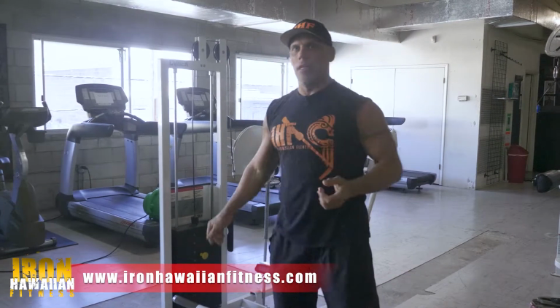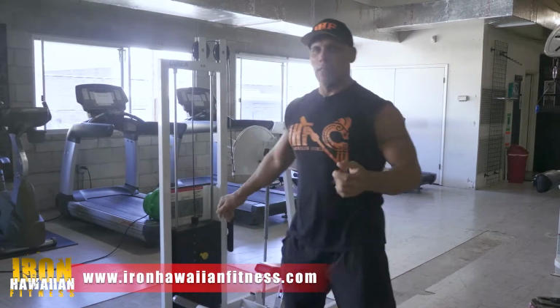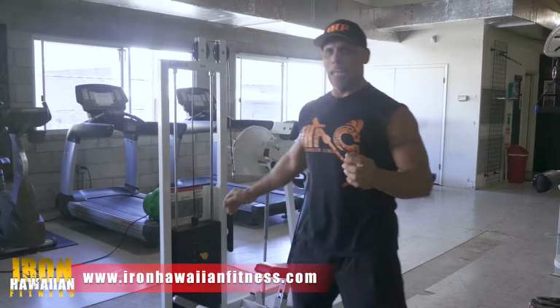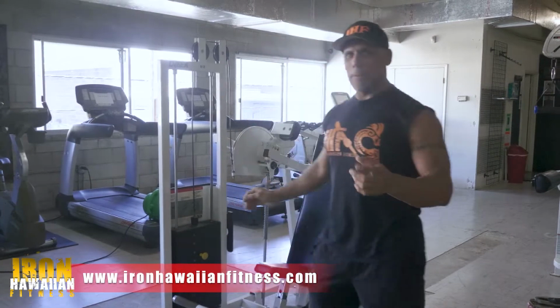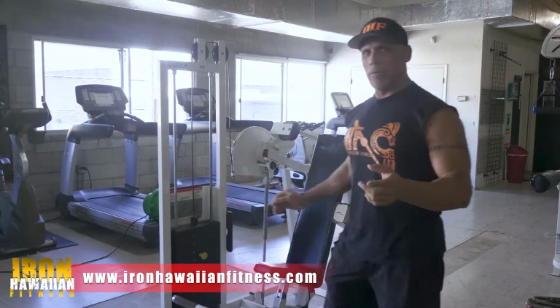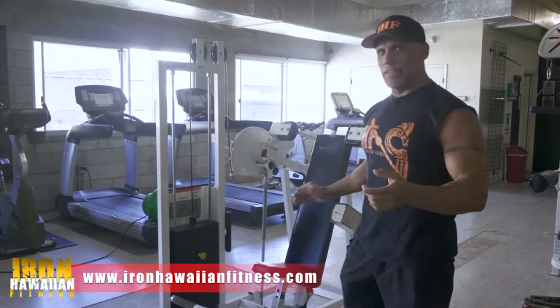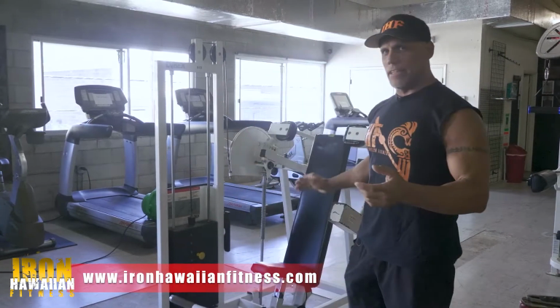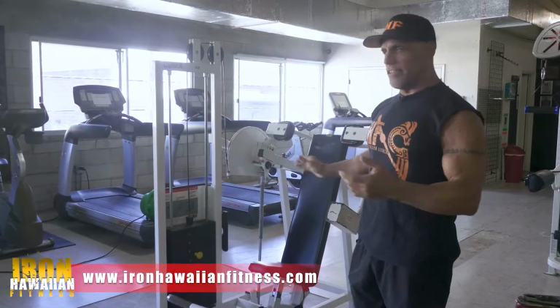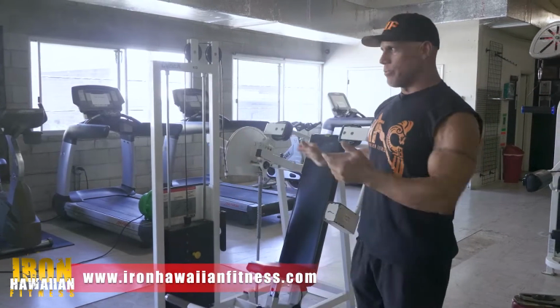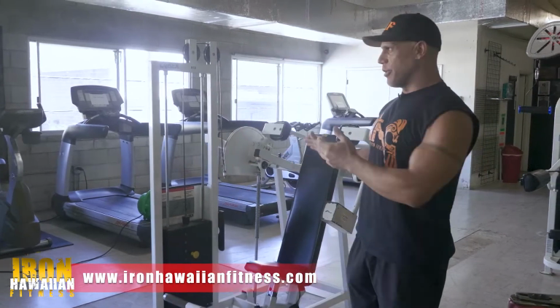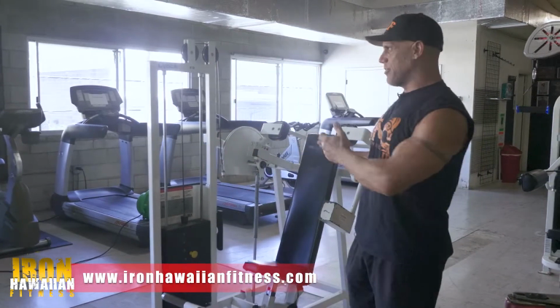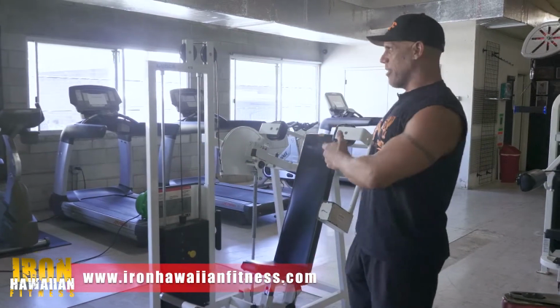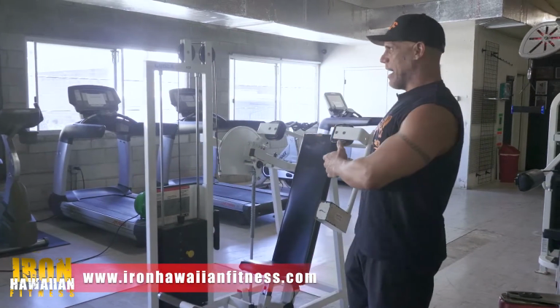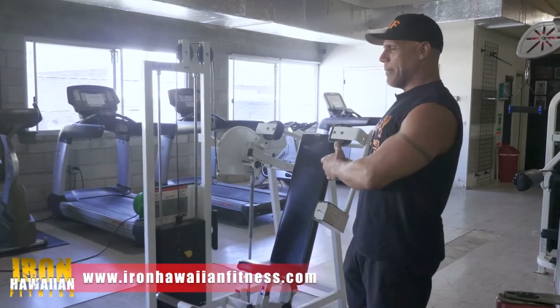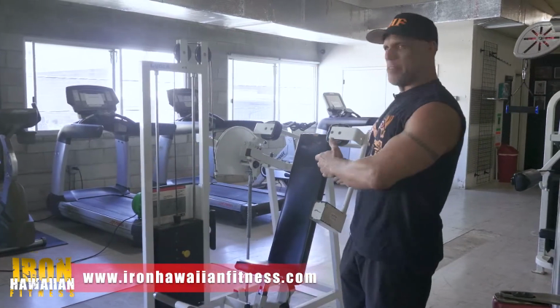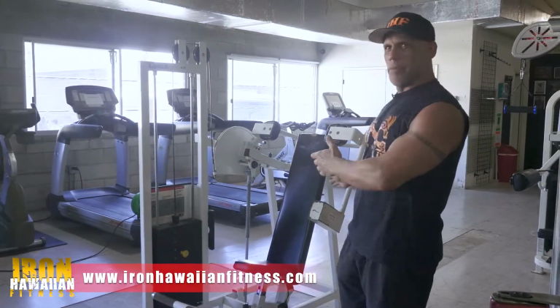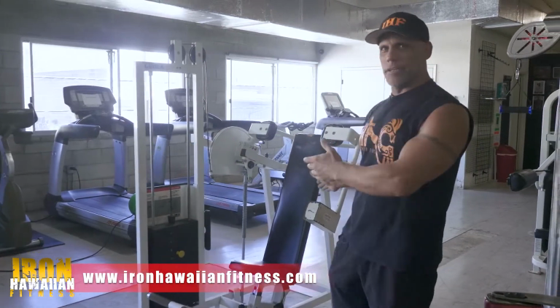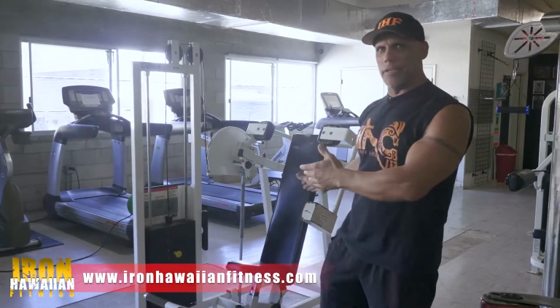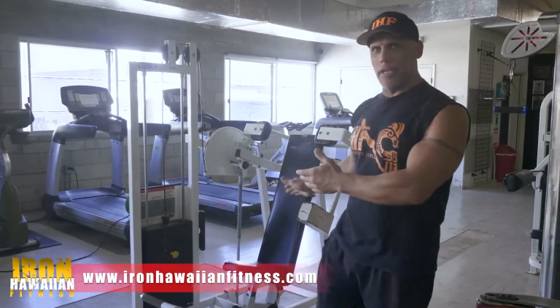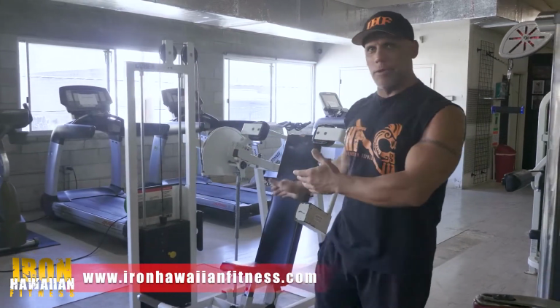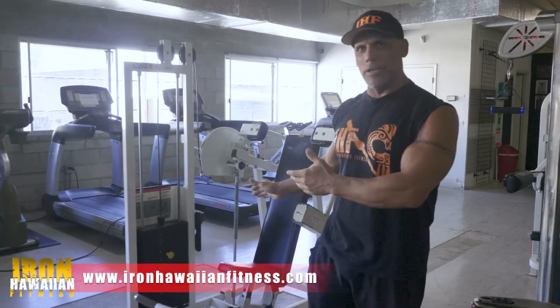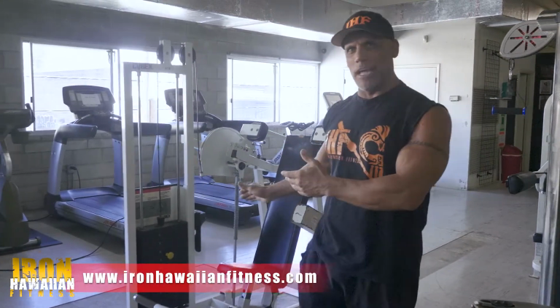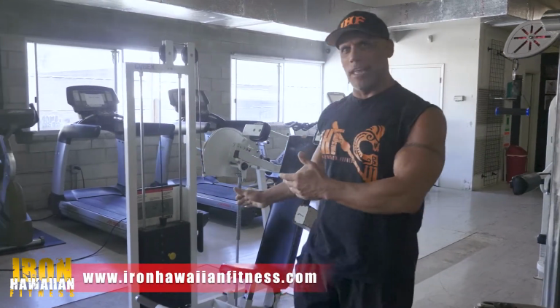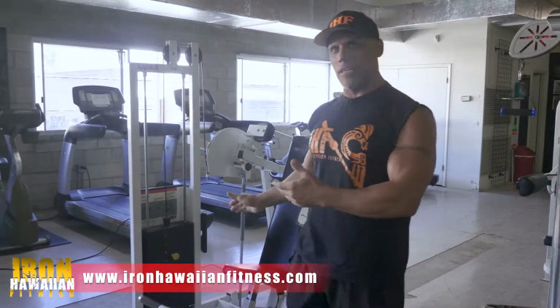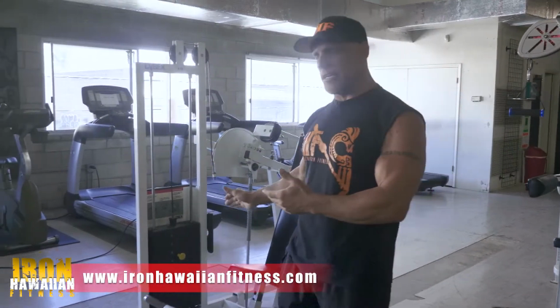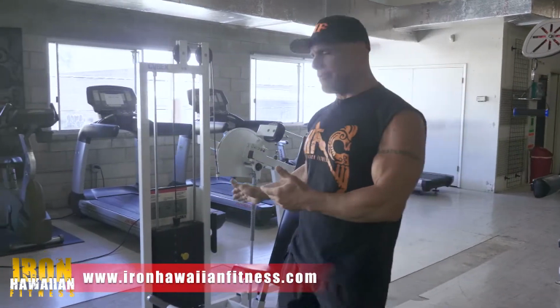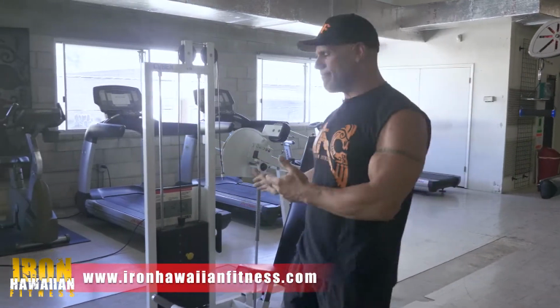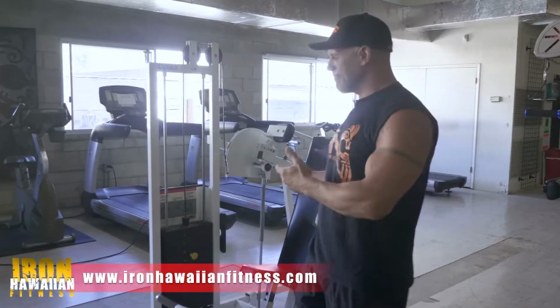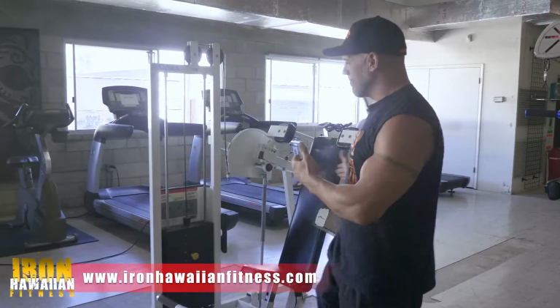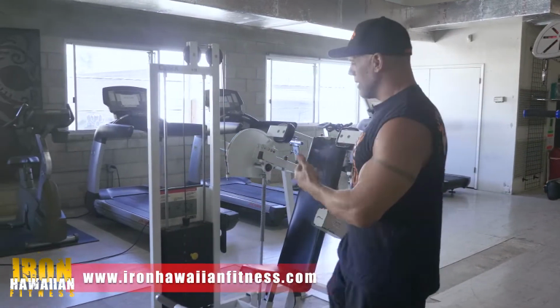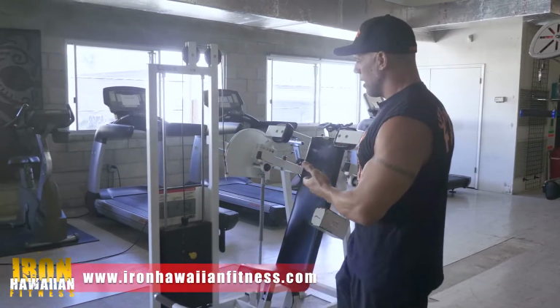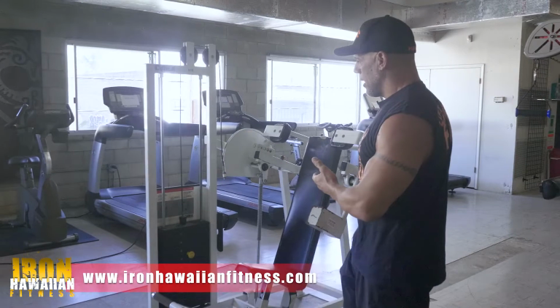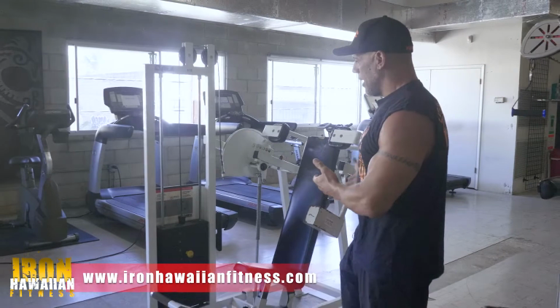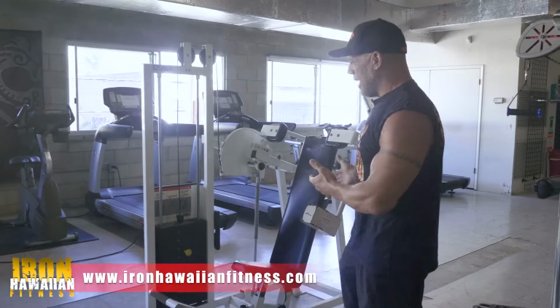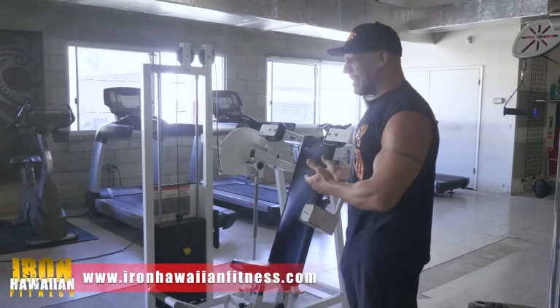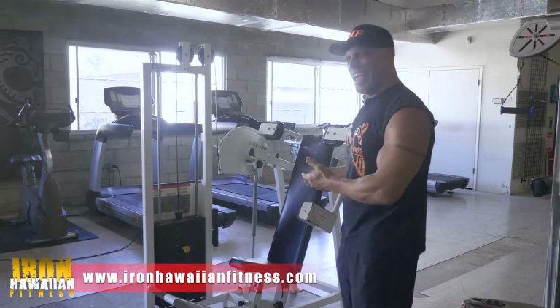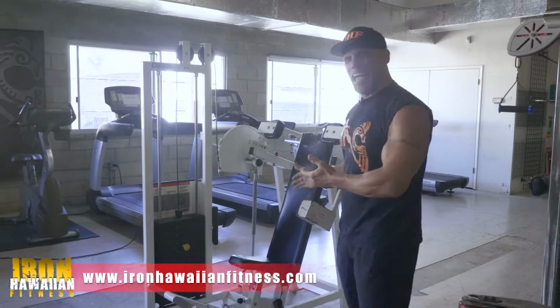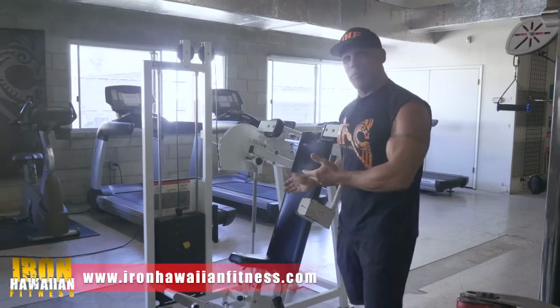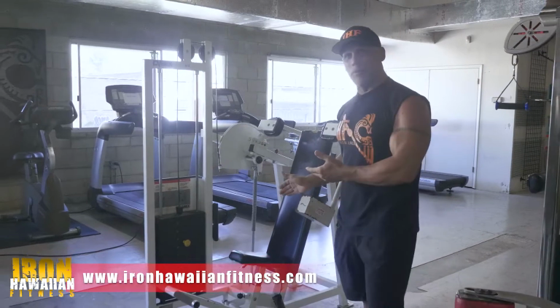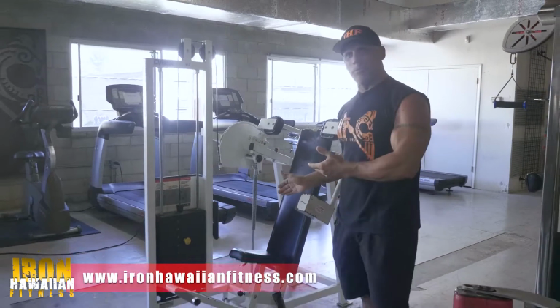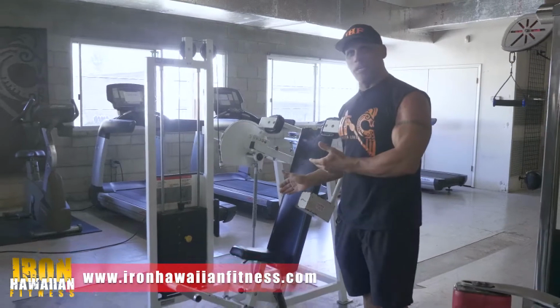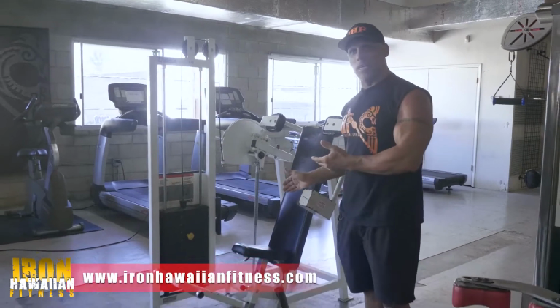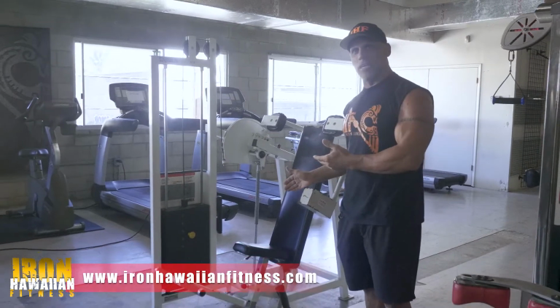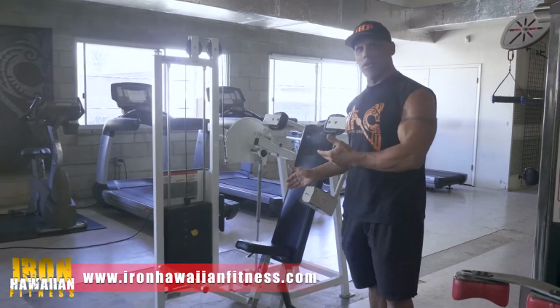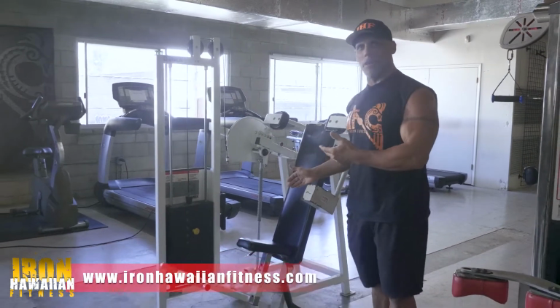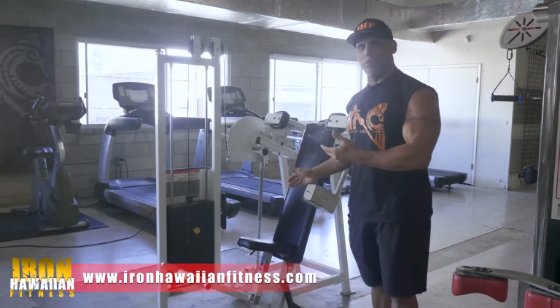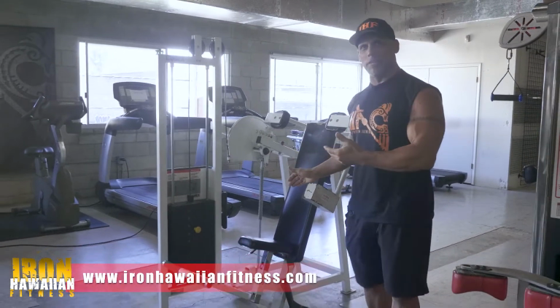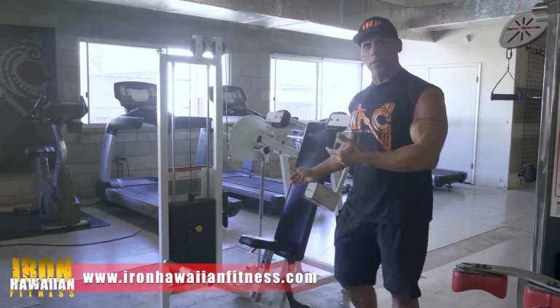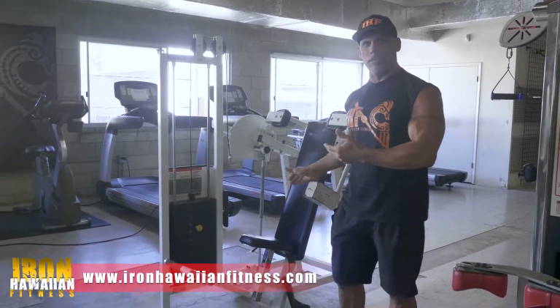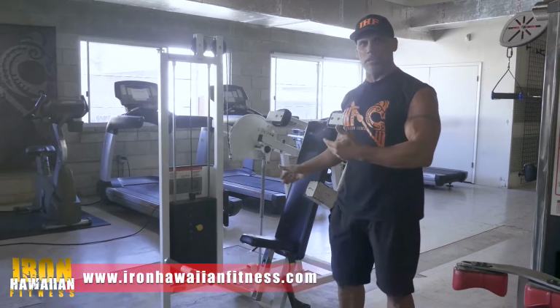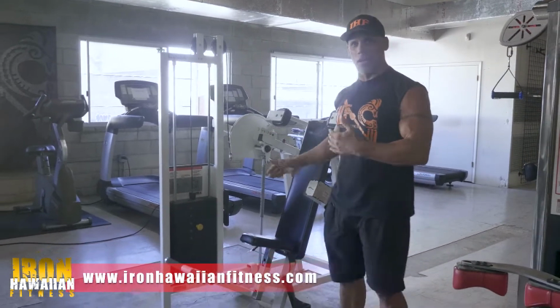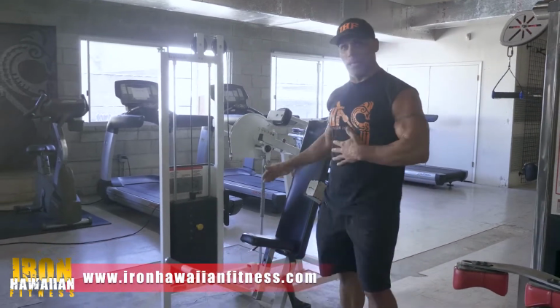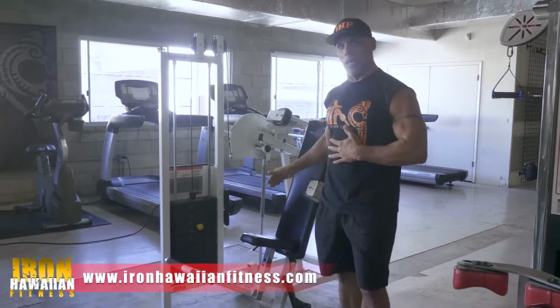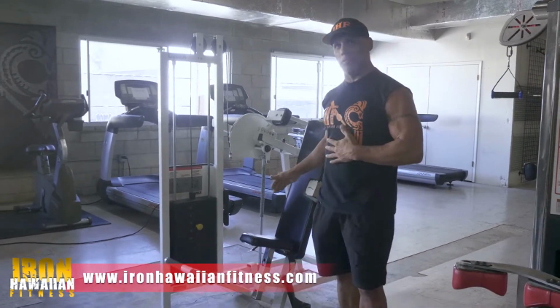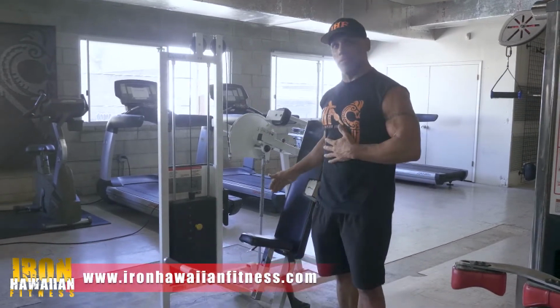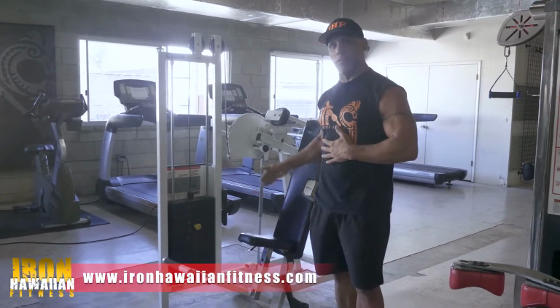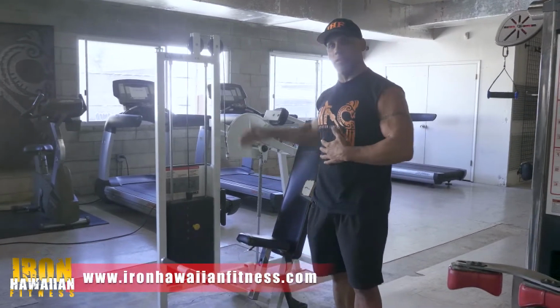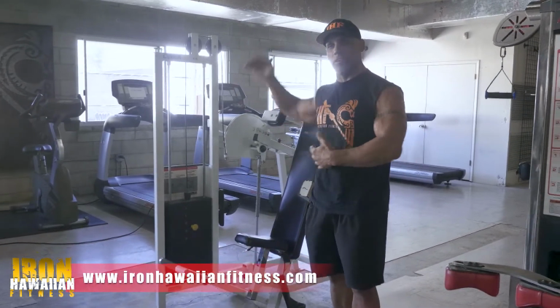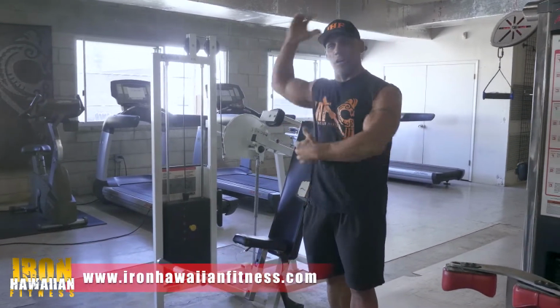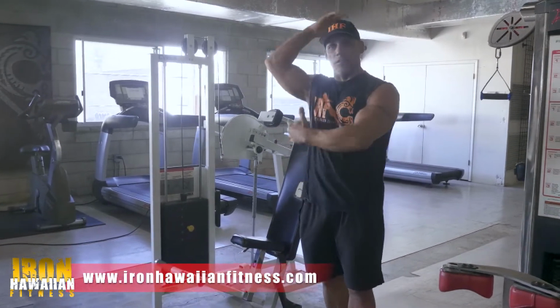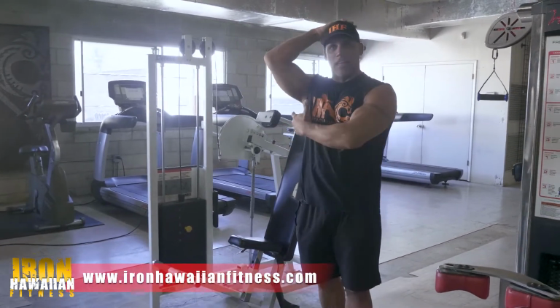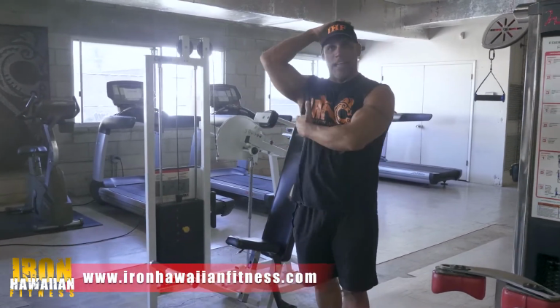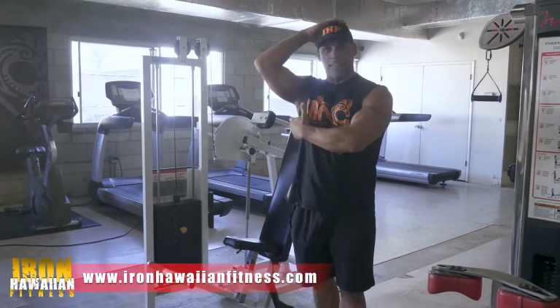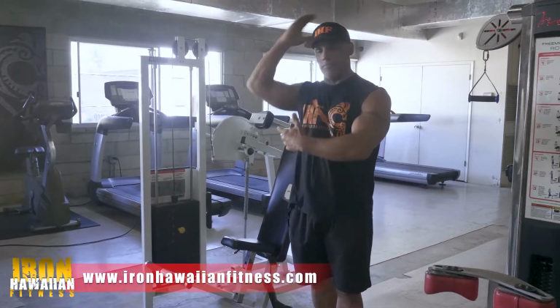A lot of people think that this works your abs, but in reality it can, but really you're not focusing on the abs. You're focusing on the lats.